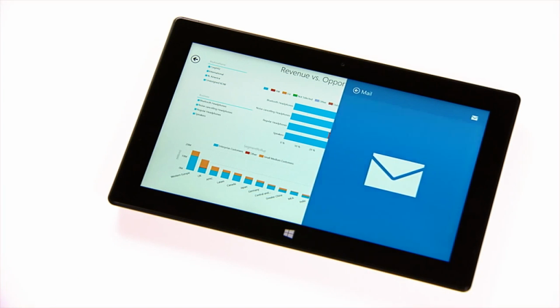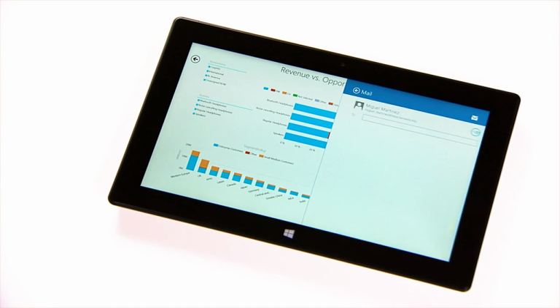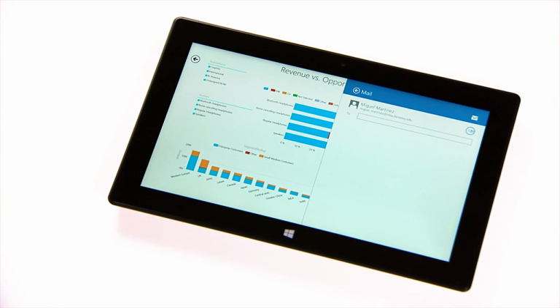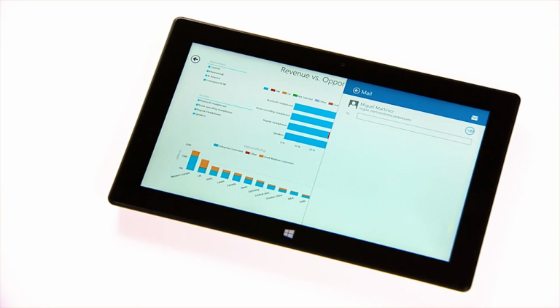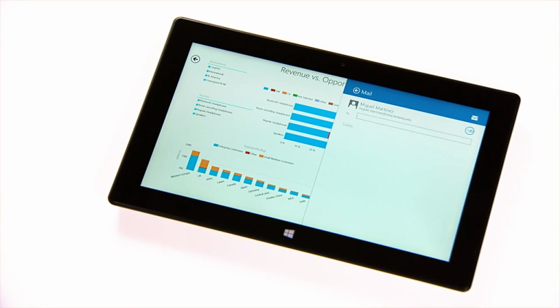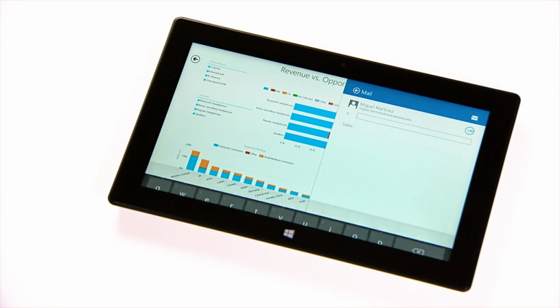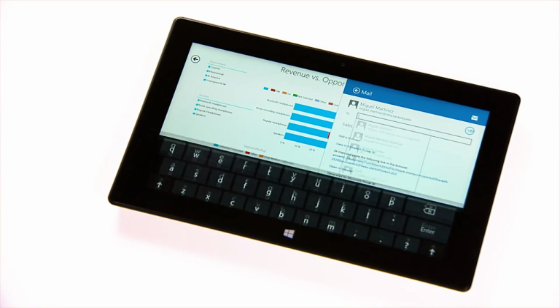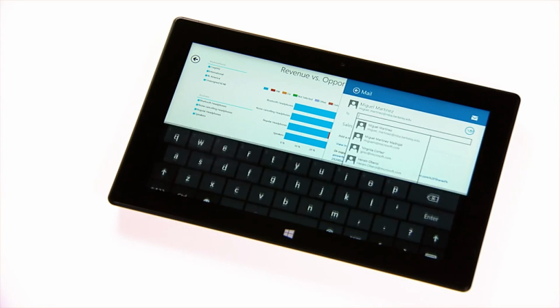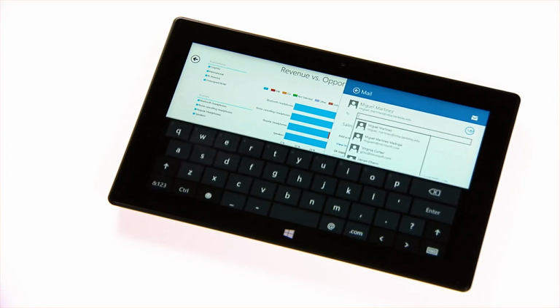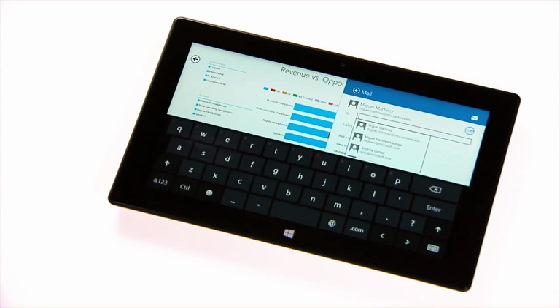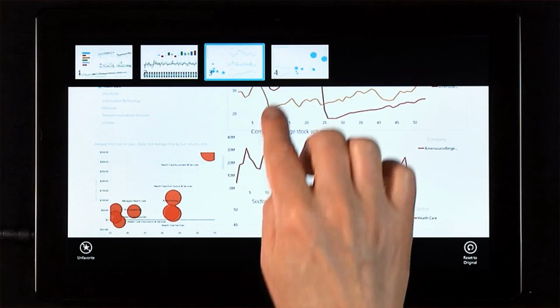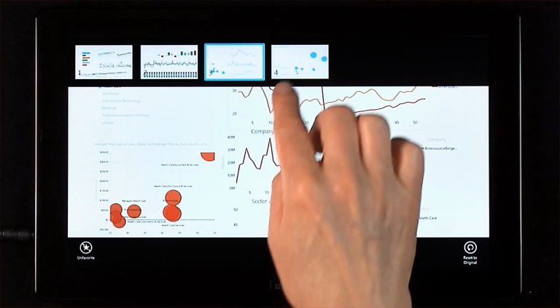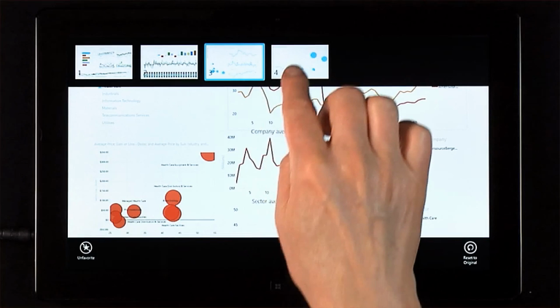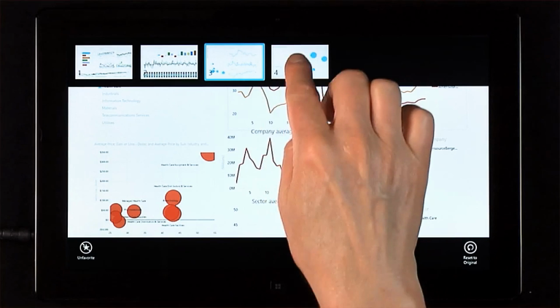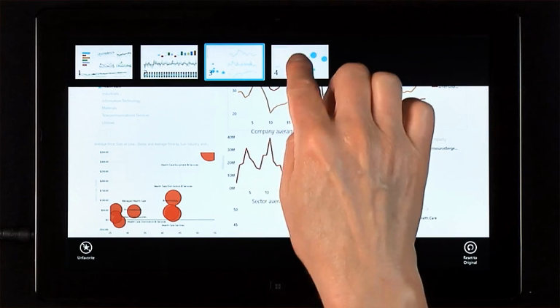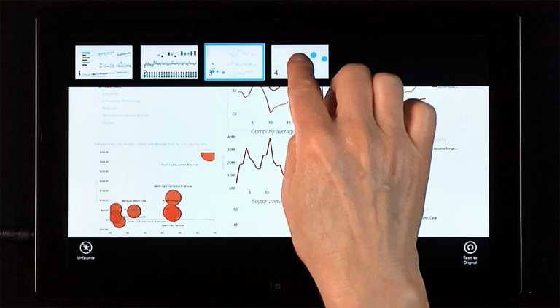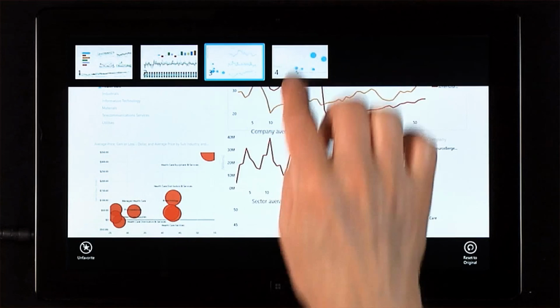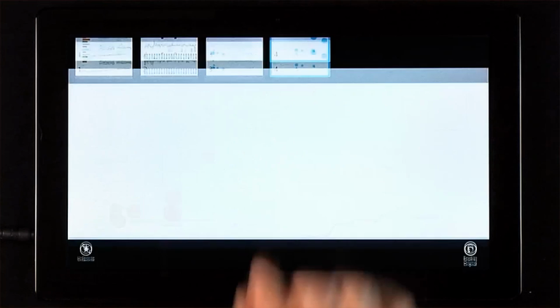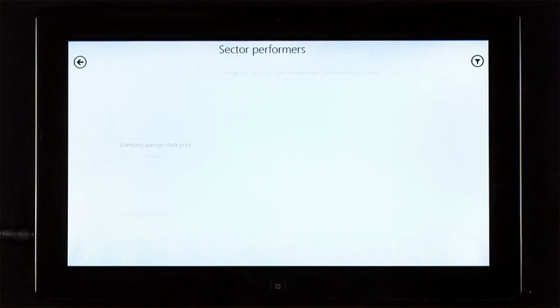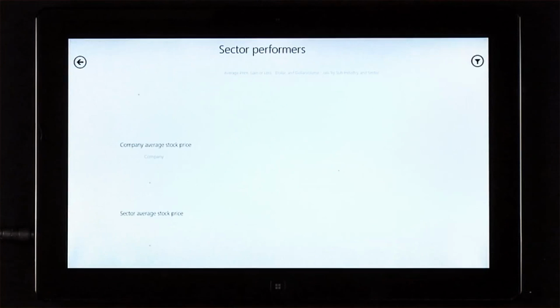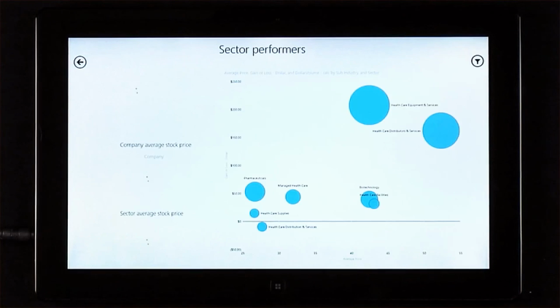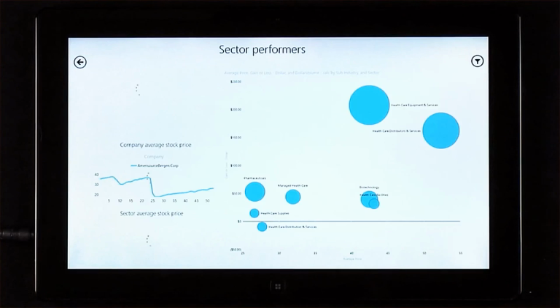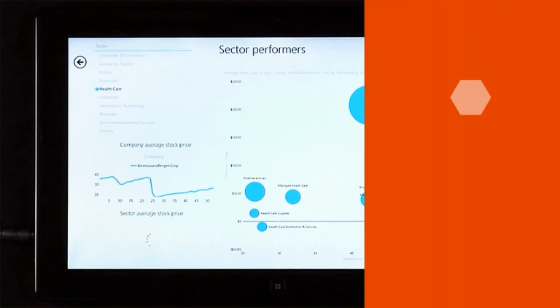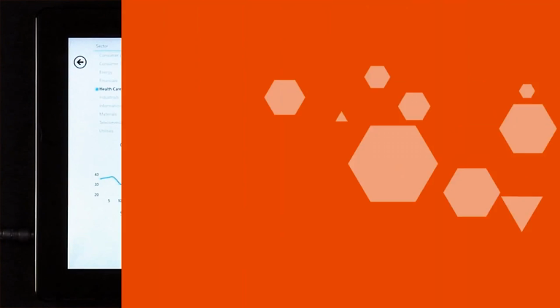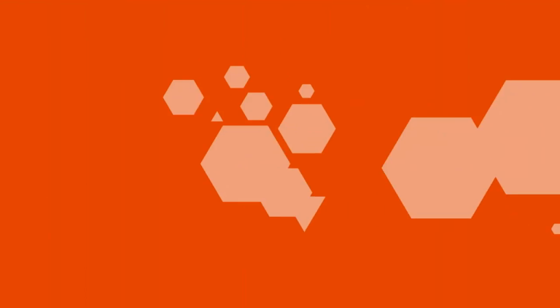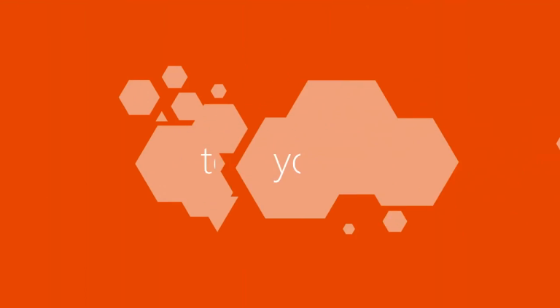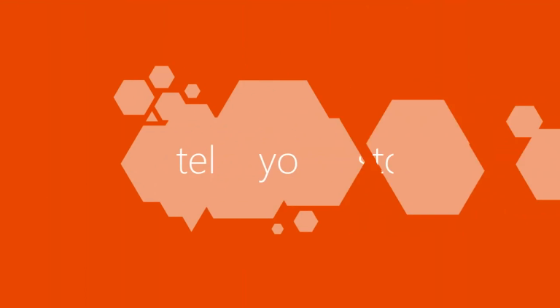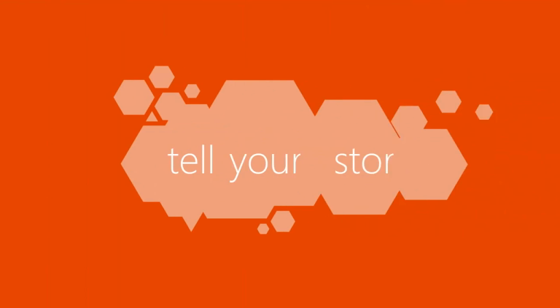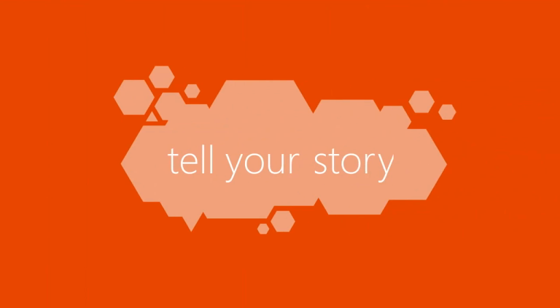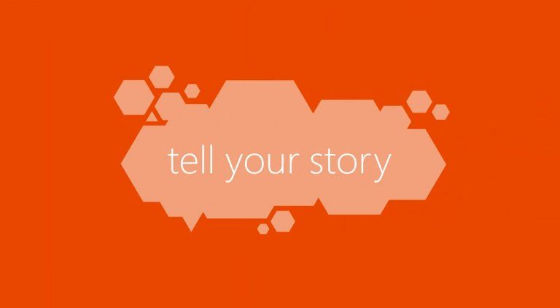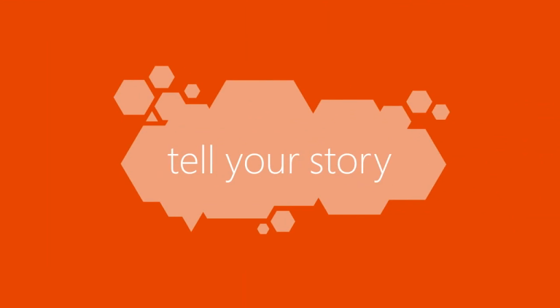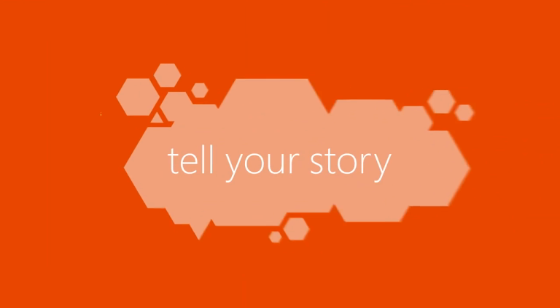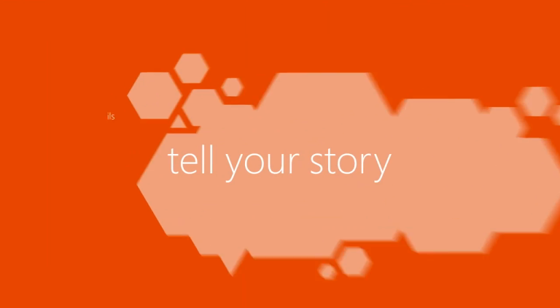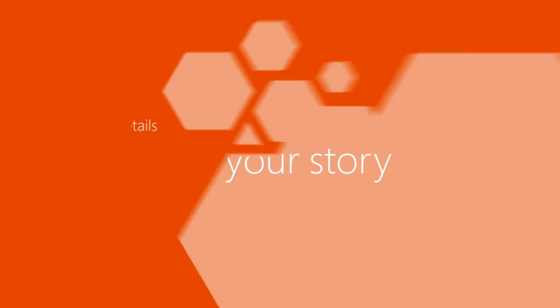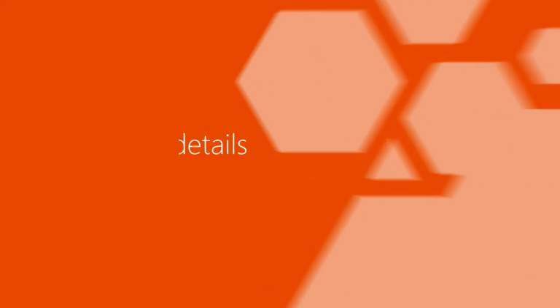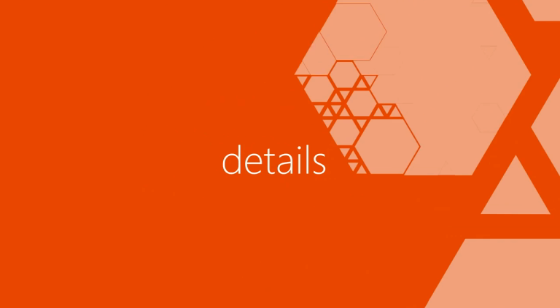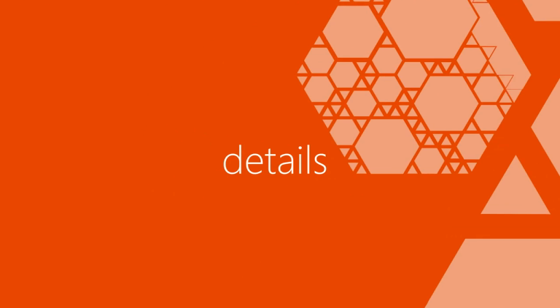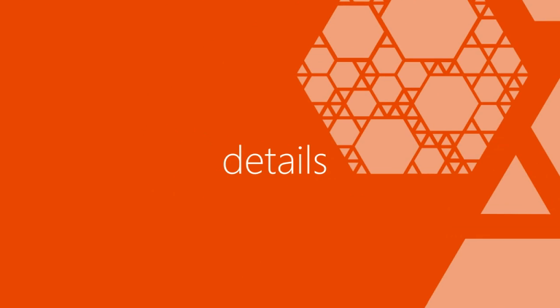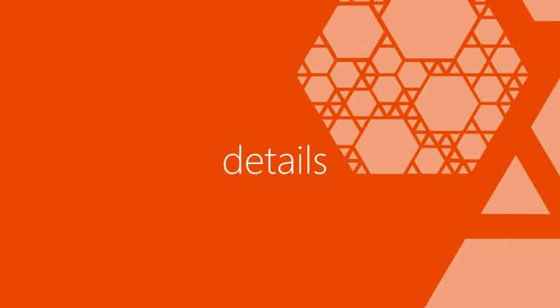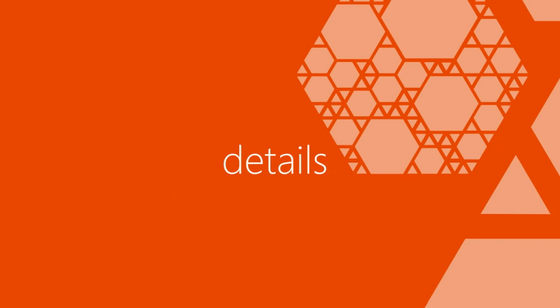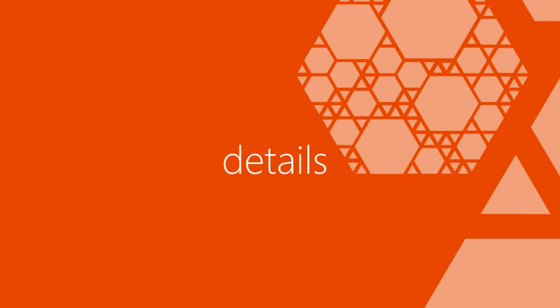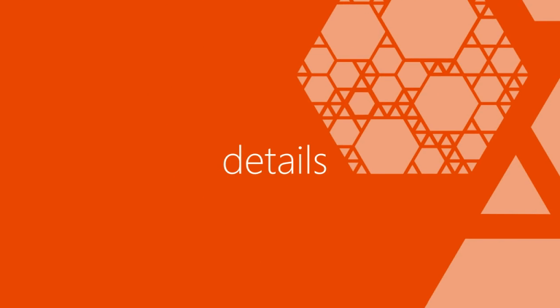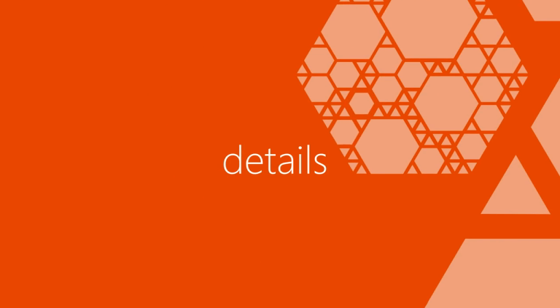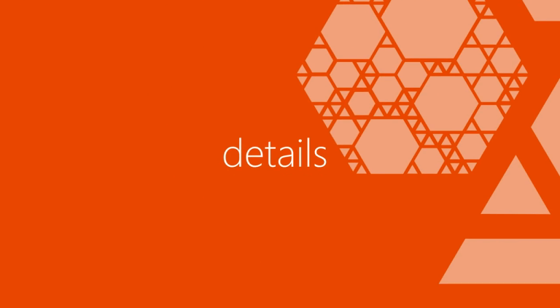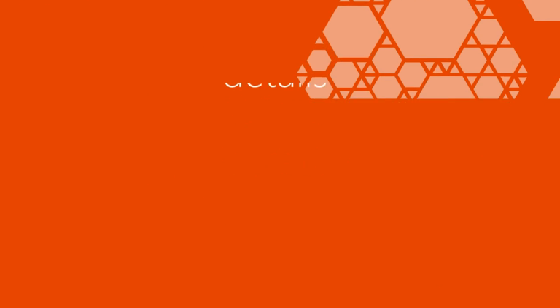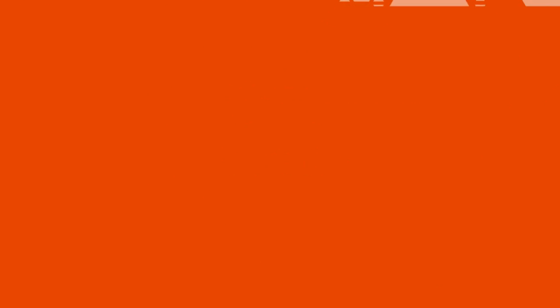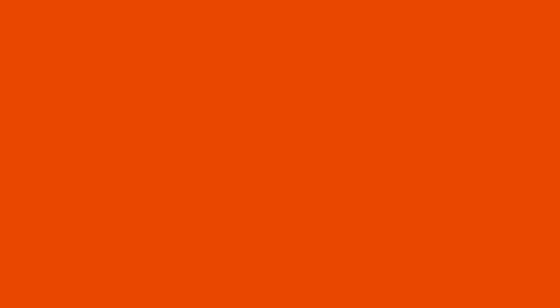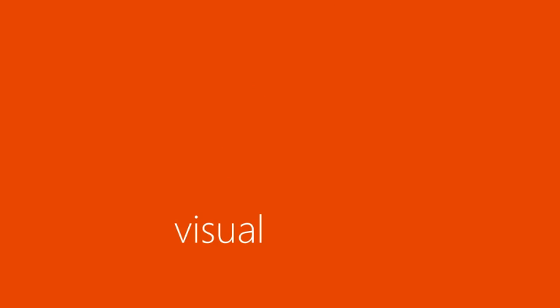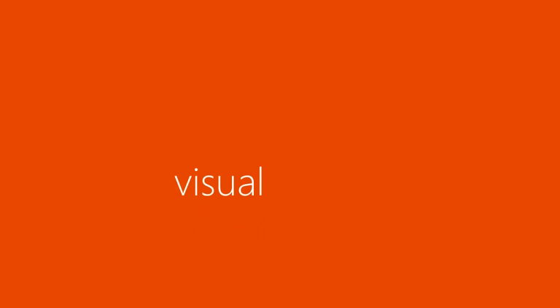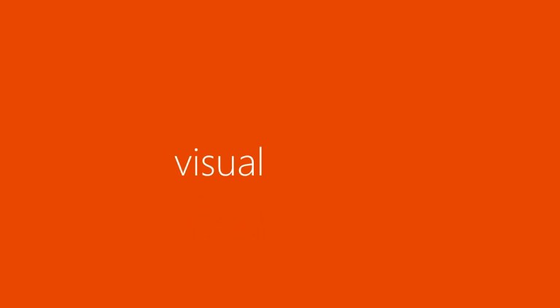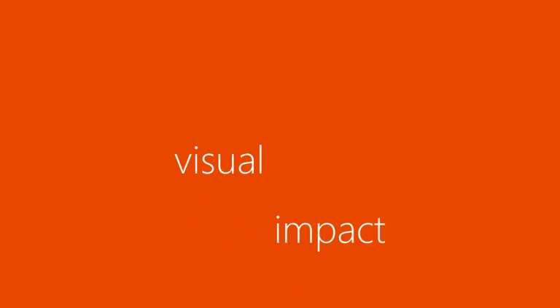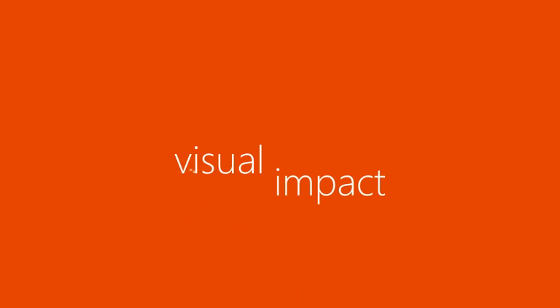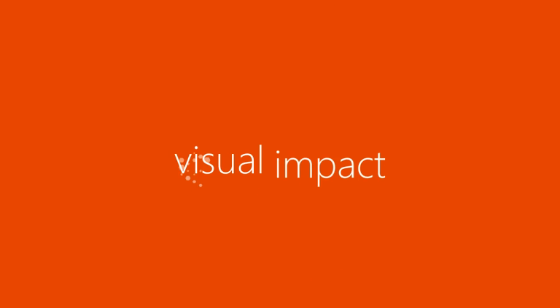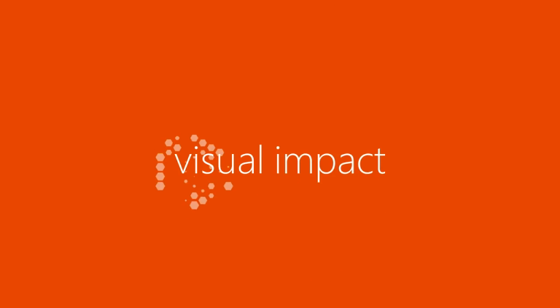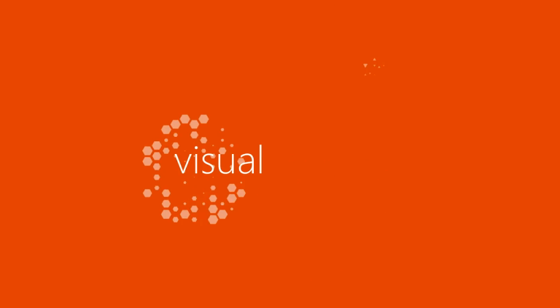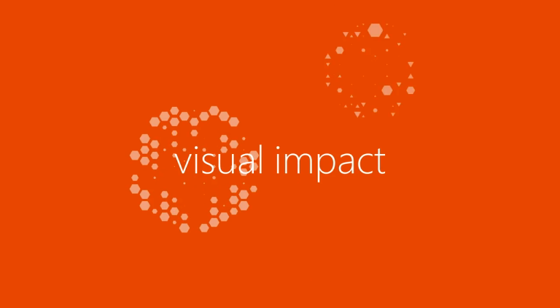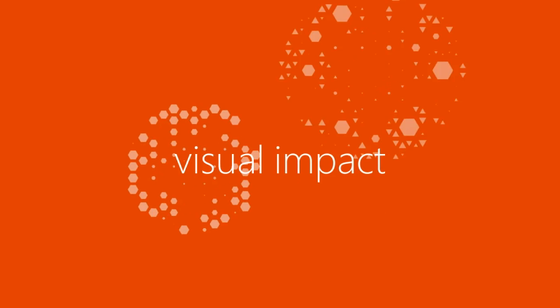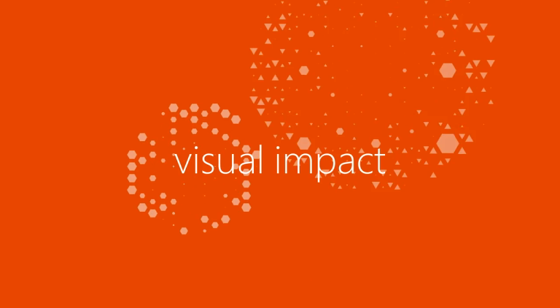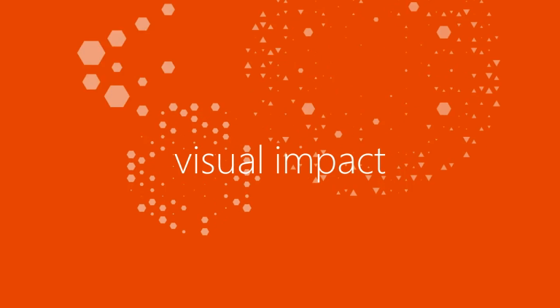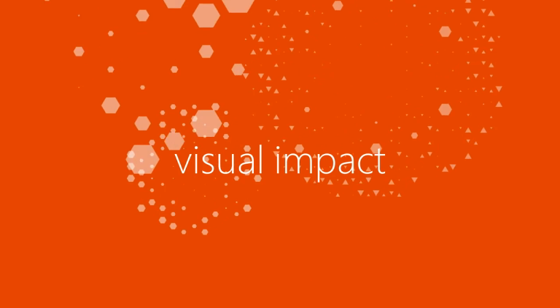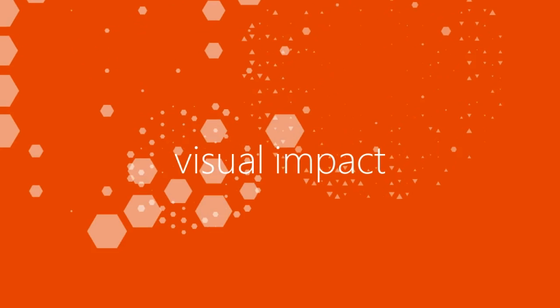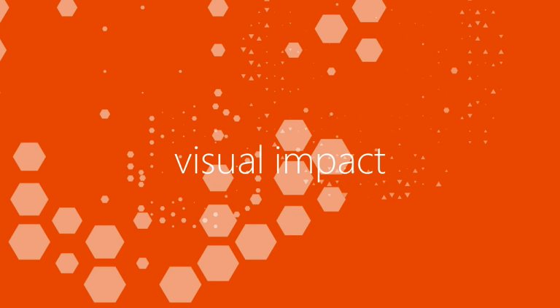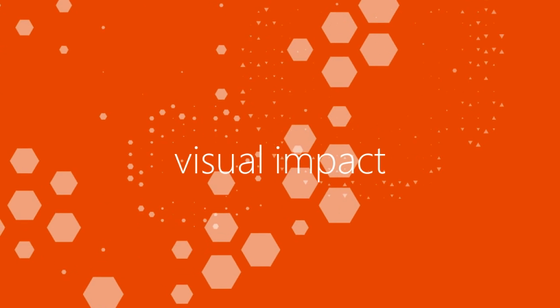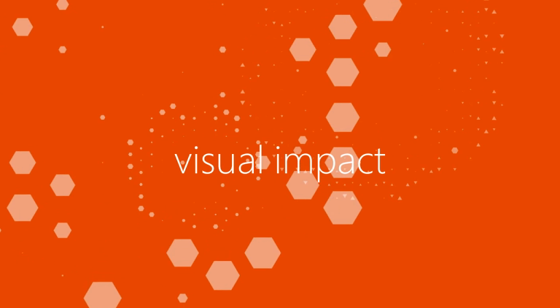With Power BI on multiple platforms, you can tell your story with the details you need and the visual impact that your data deserve.